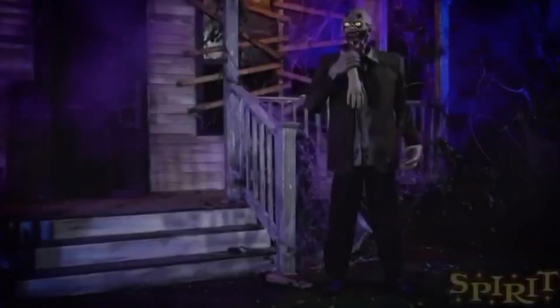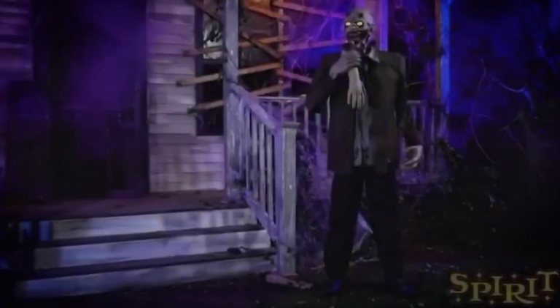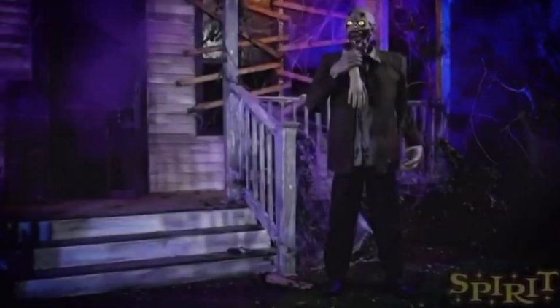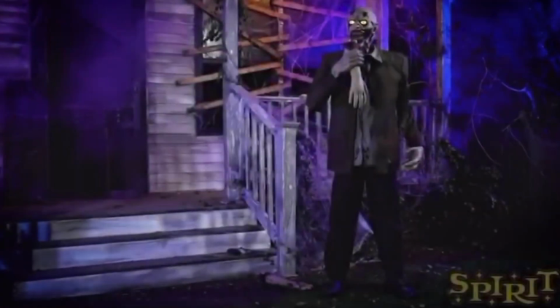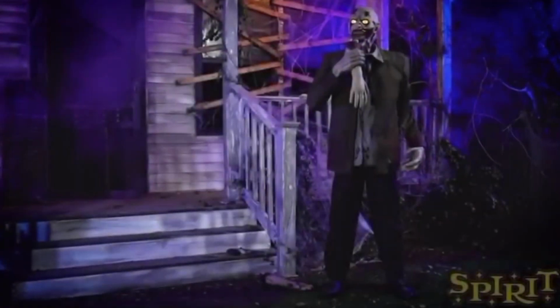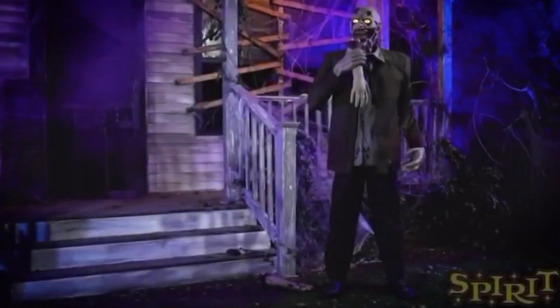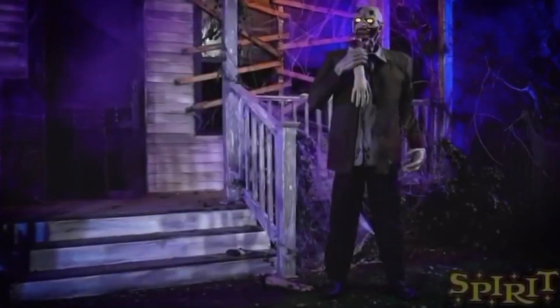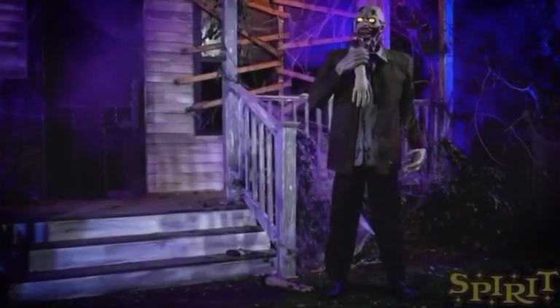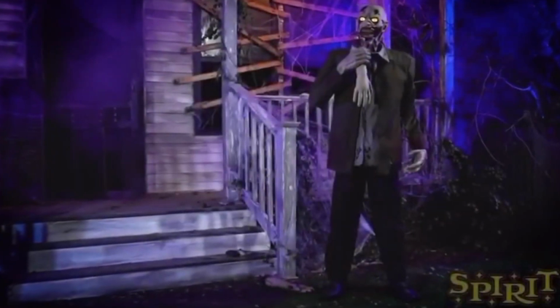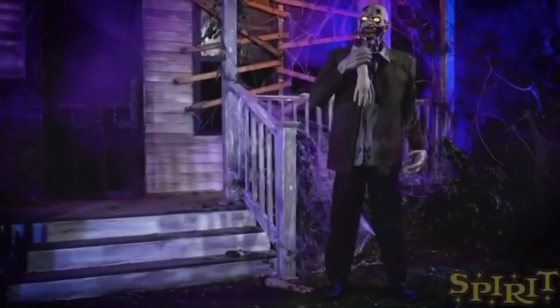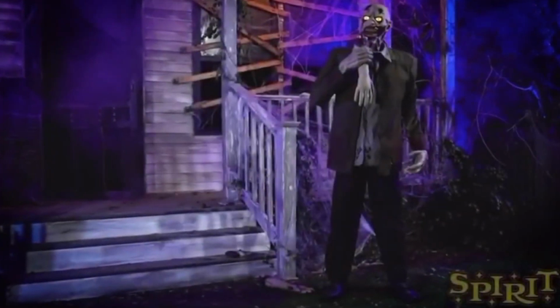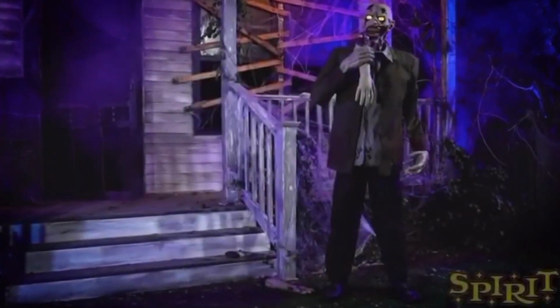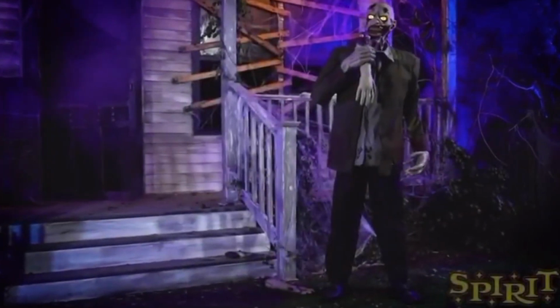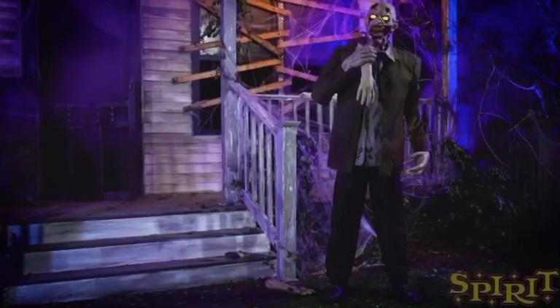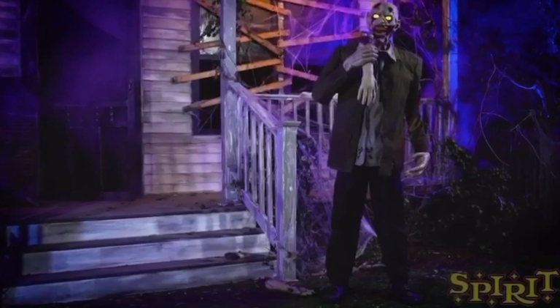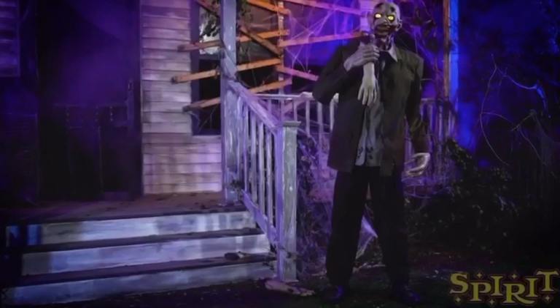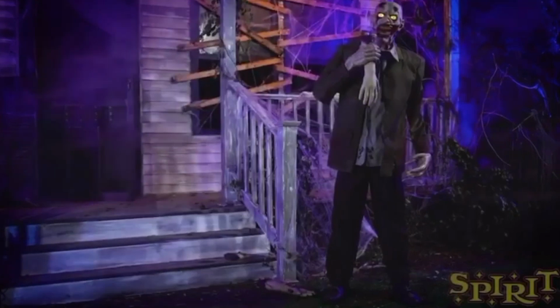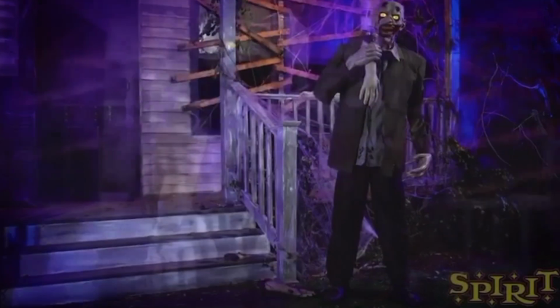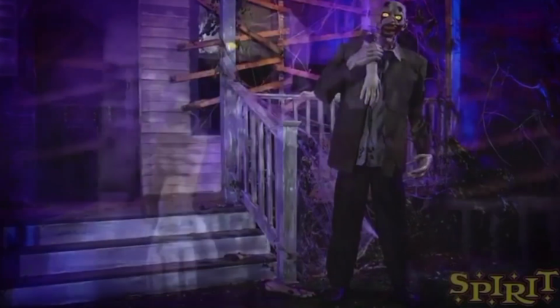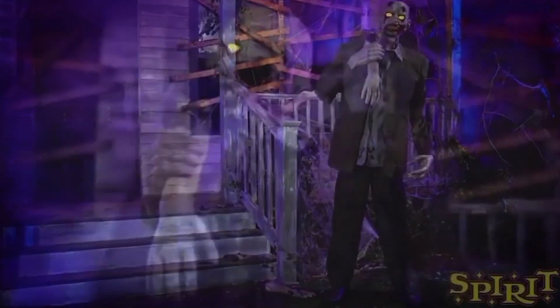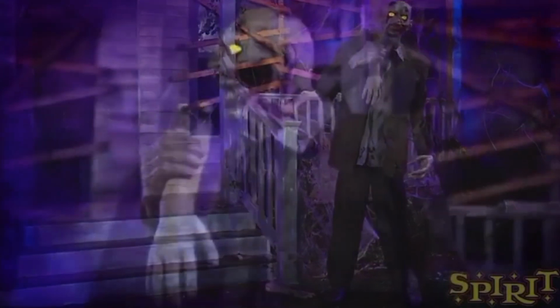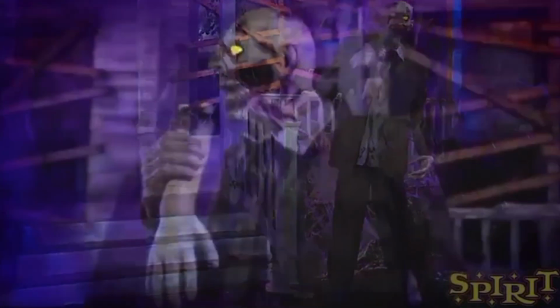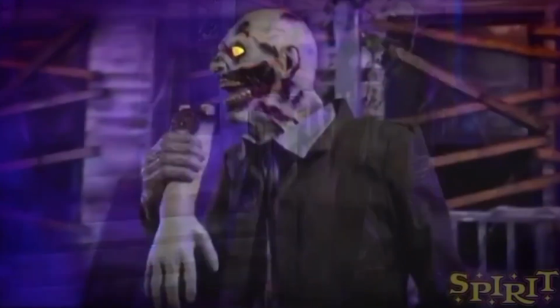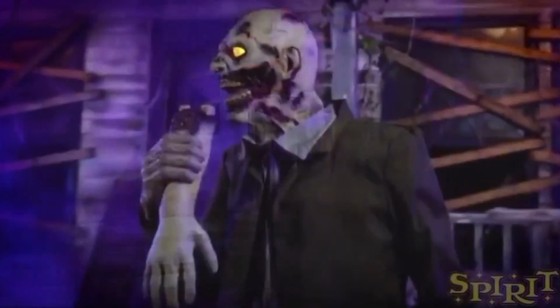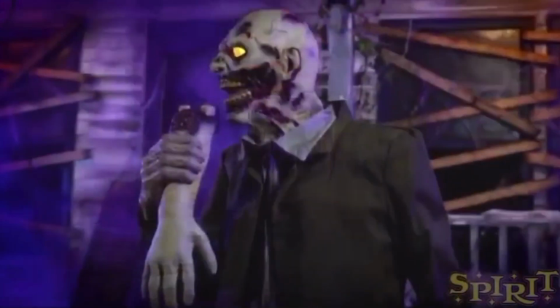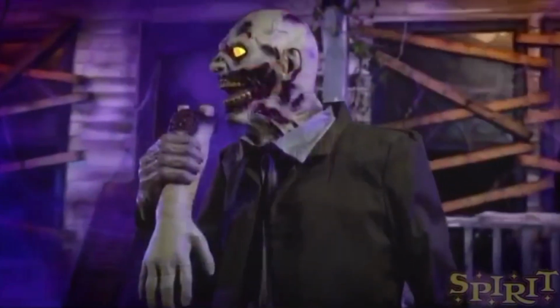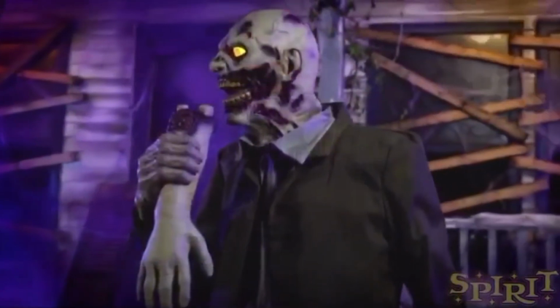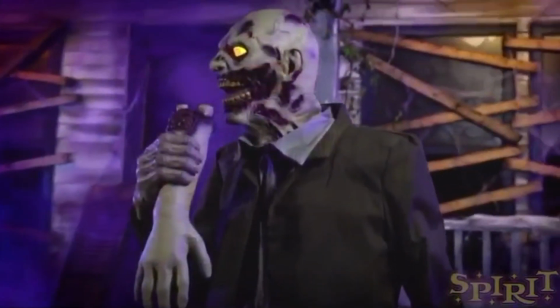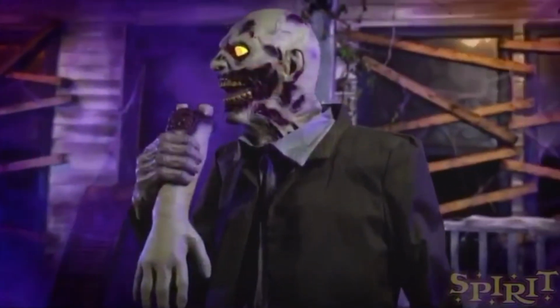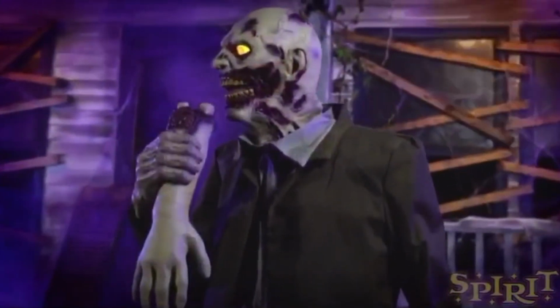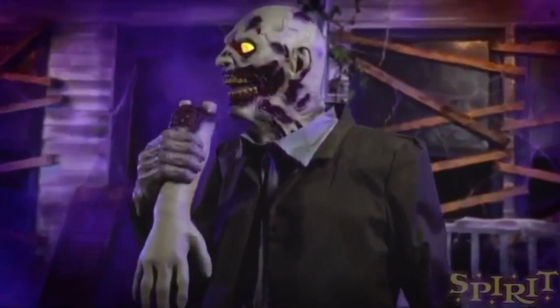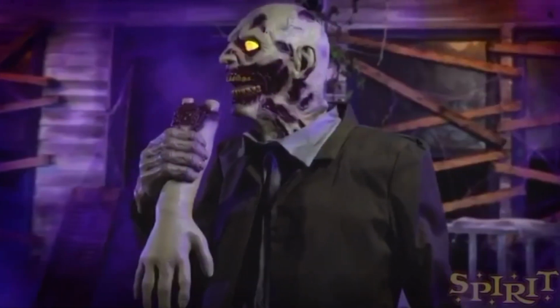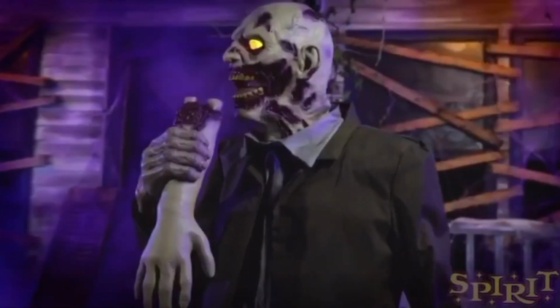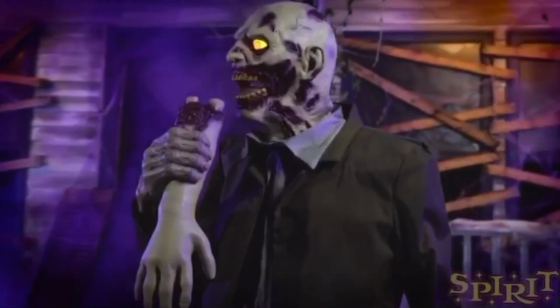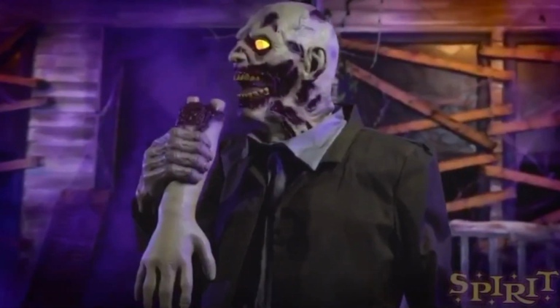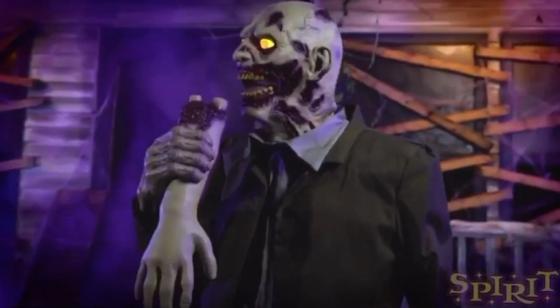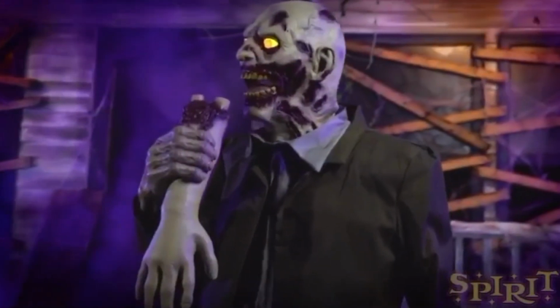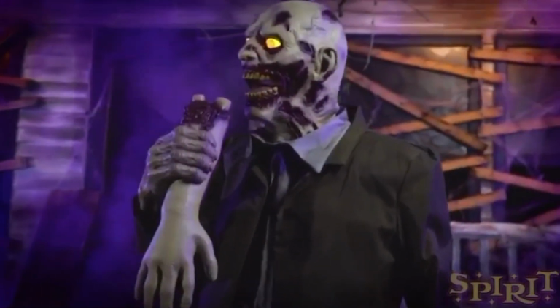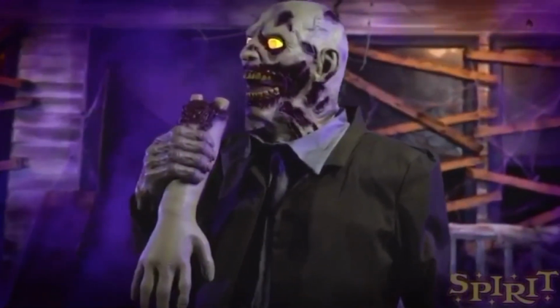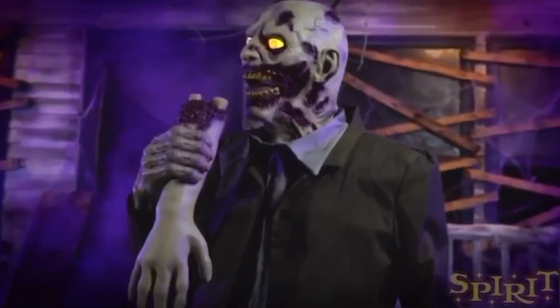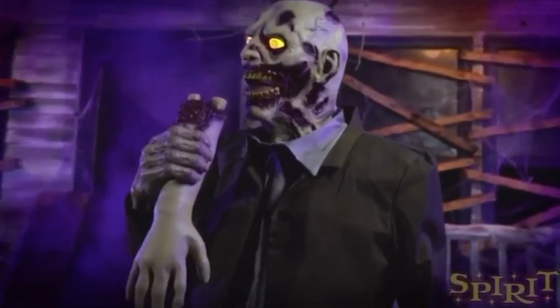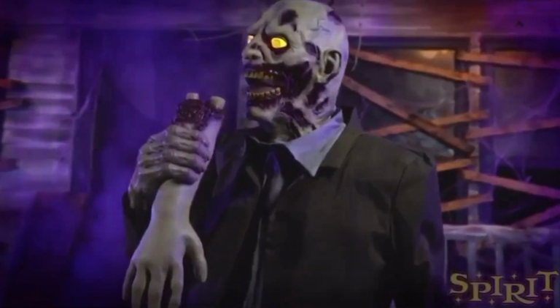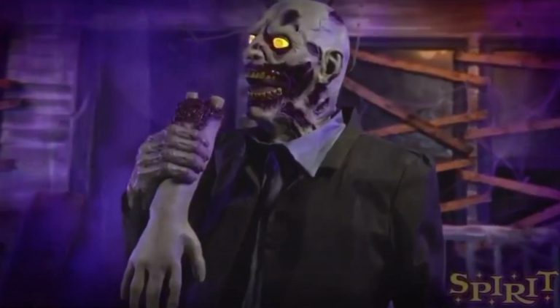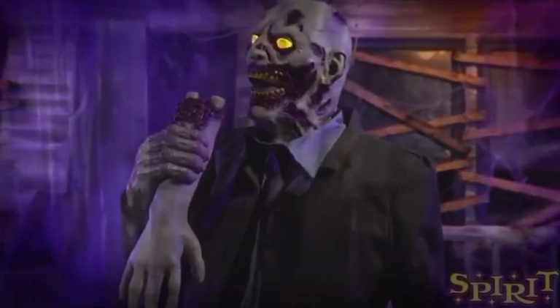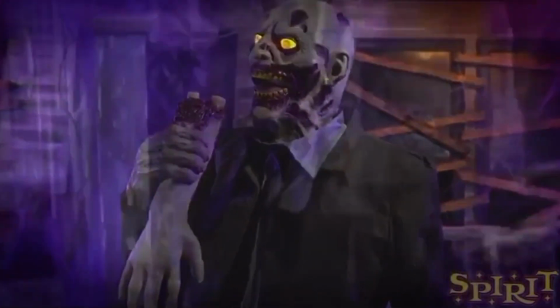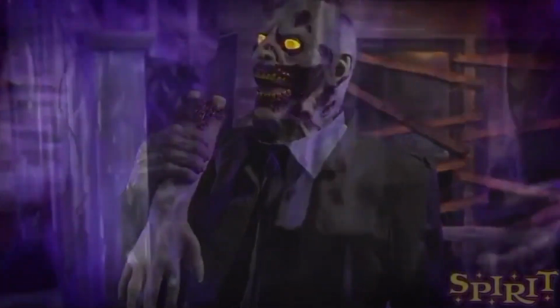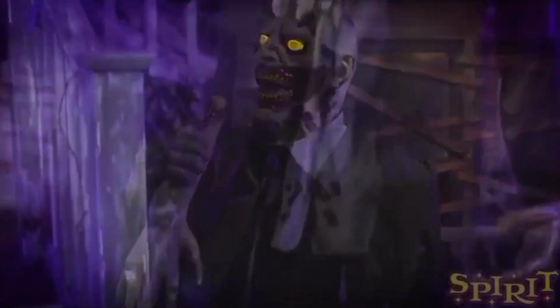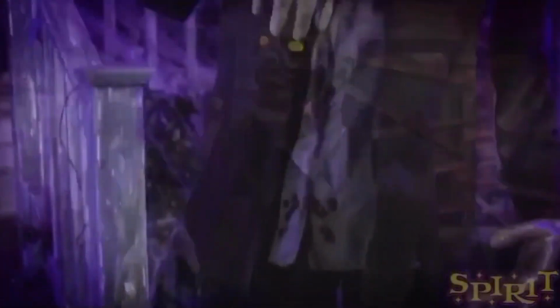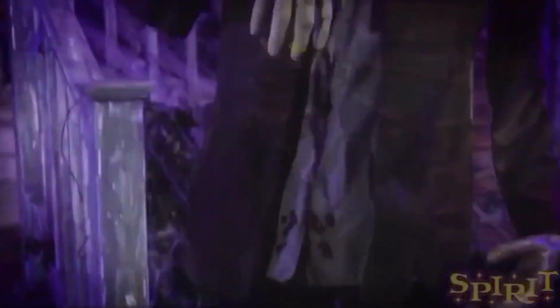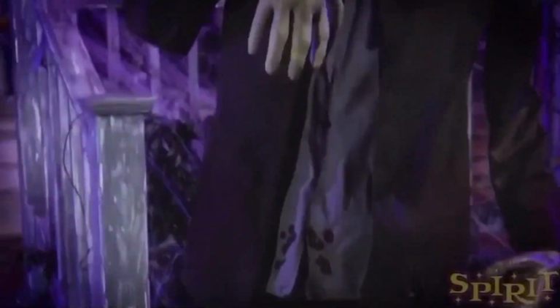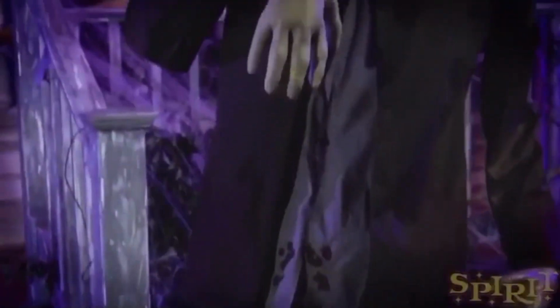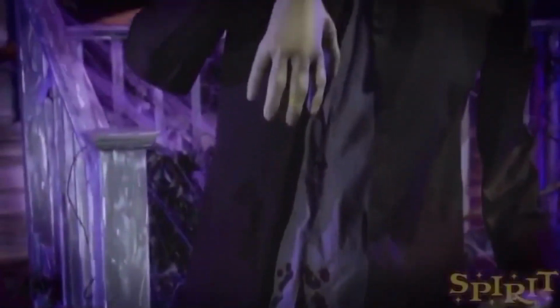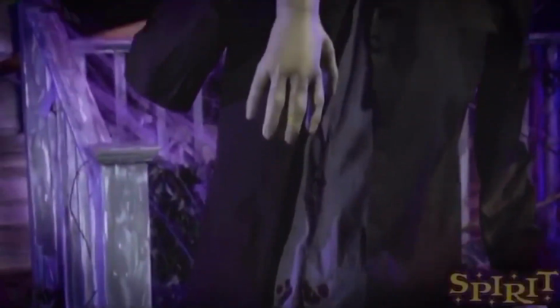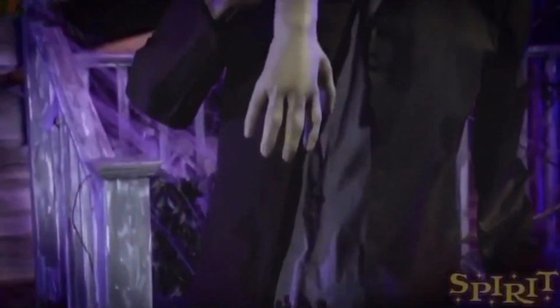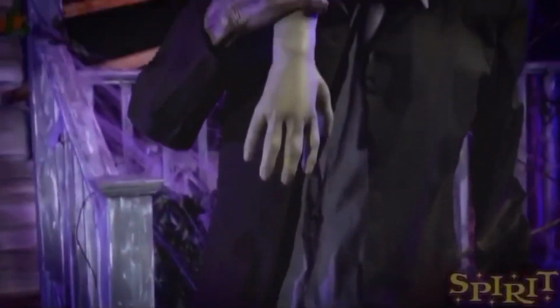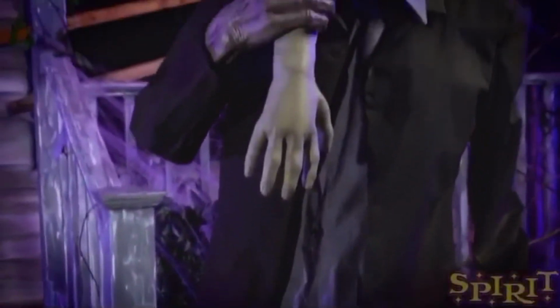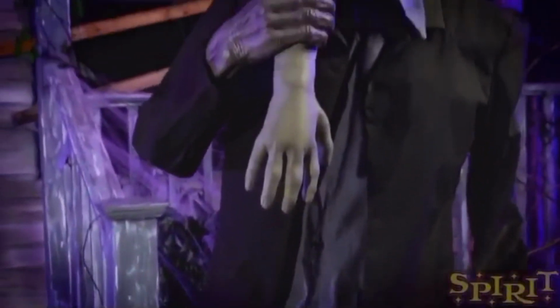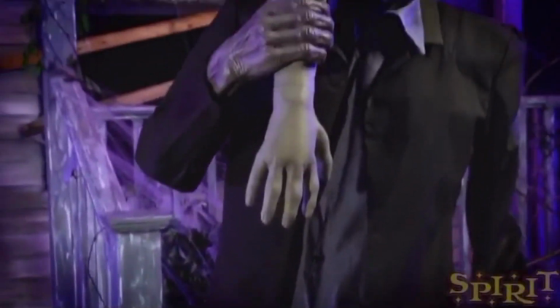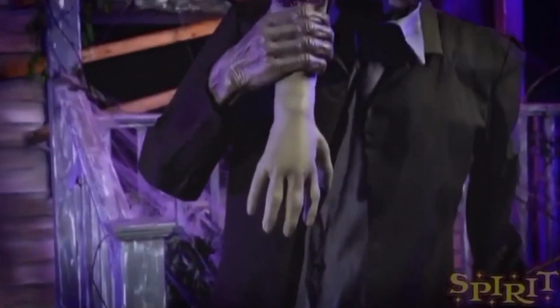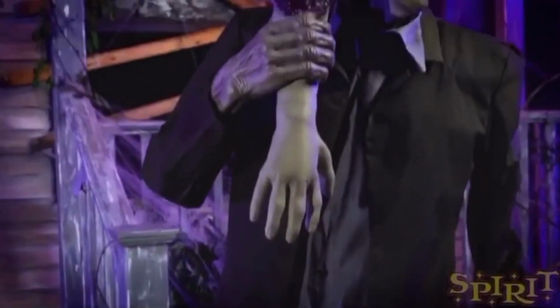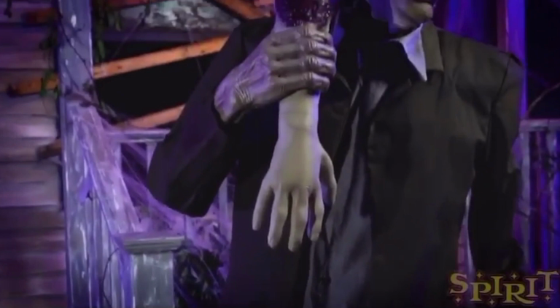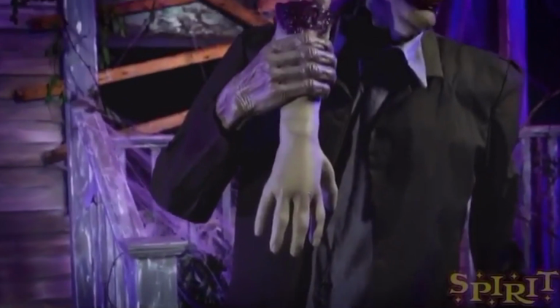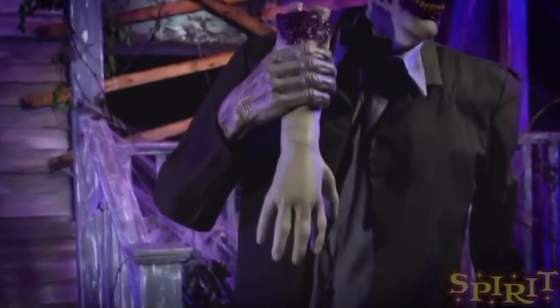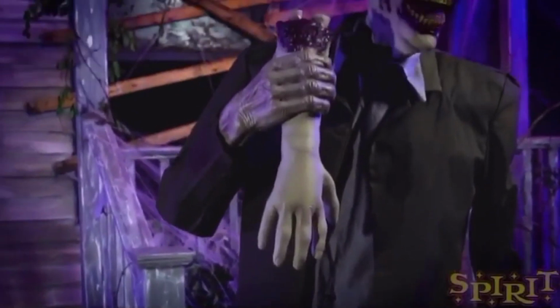Alright, so Spirit Halloween has released a new sneak peek, and it is on yet another old returning animatronic.